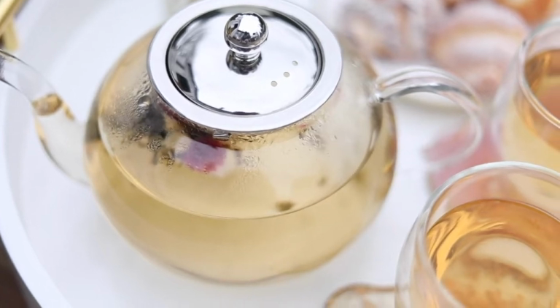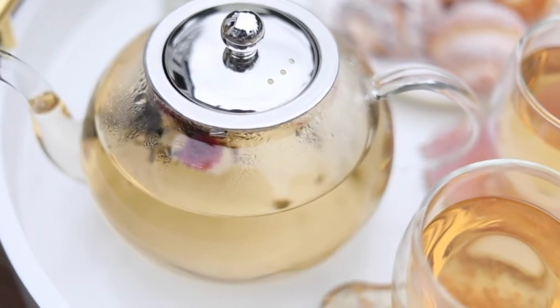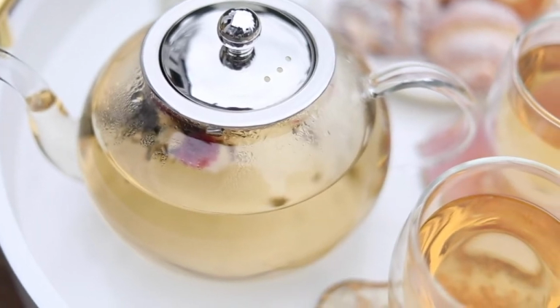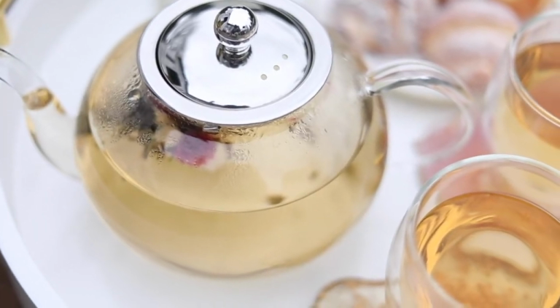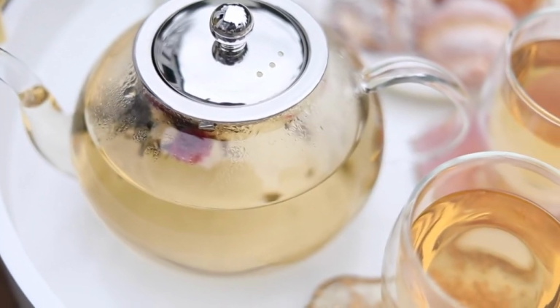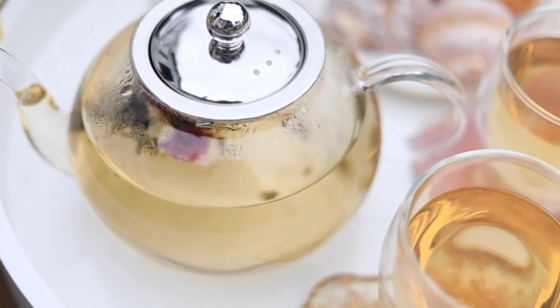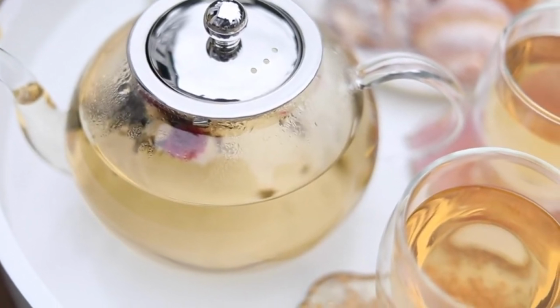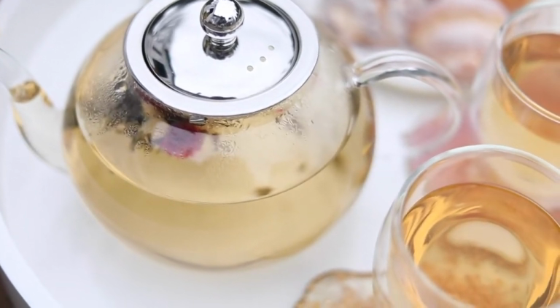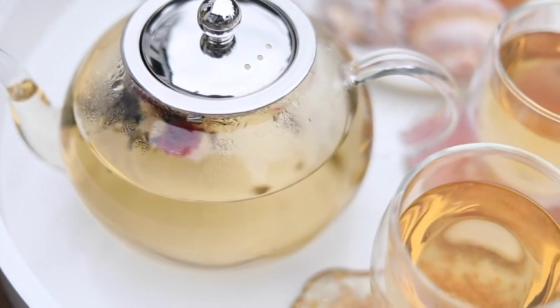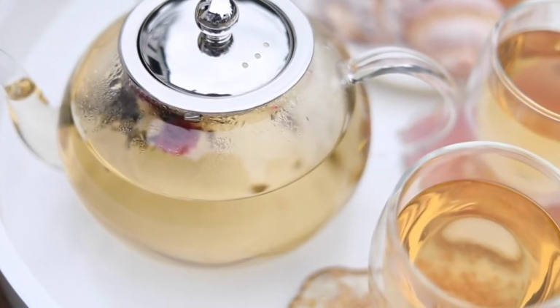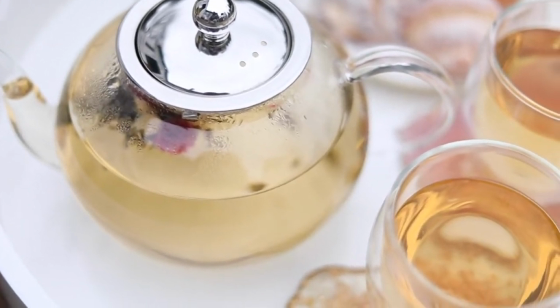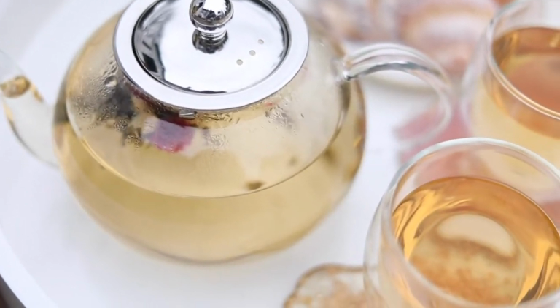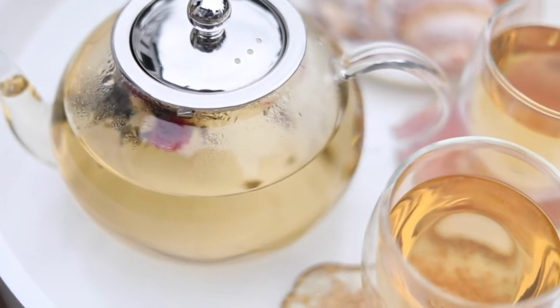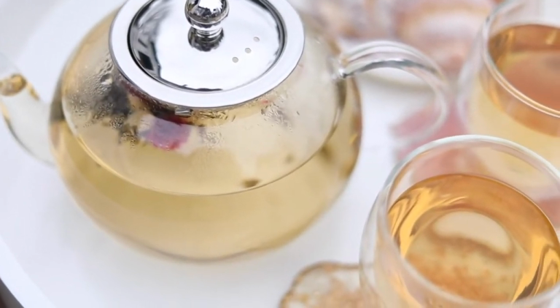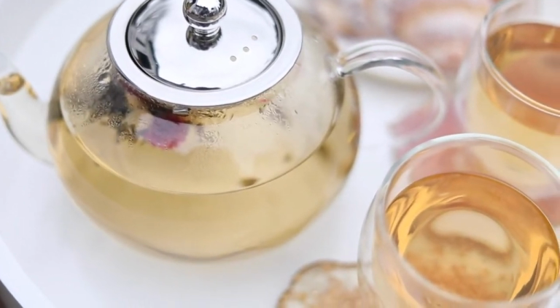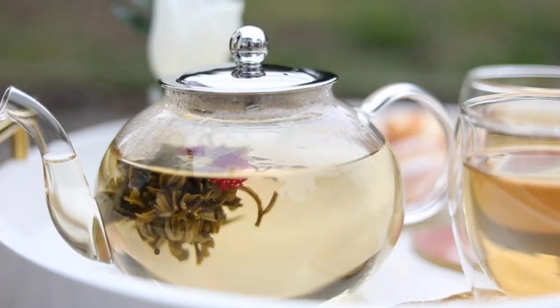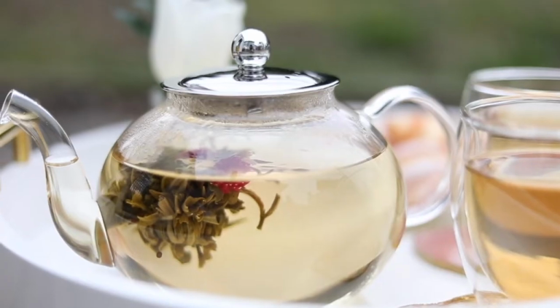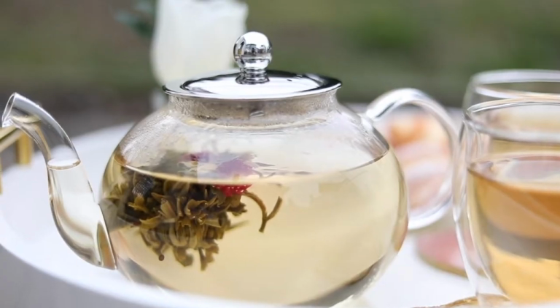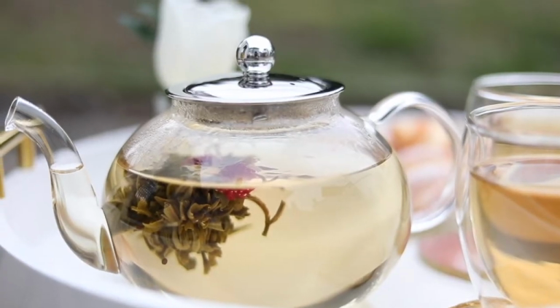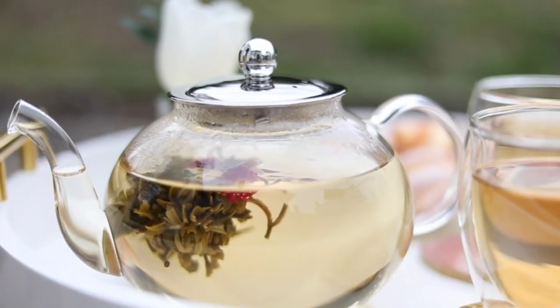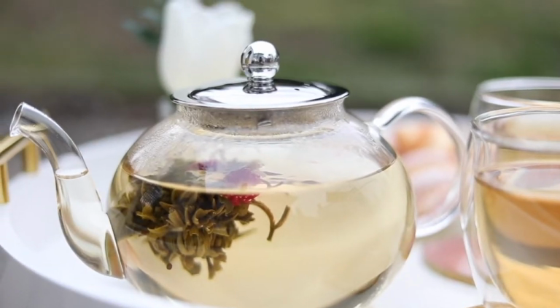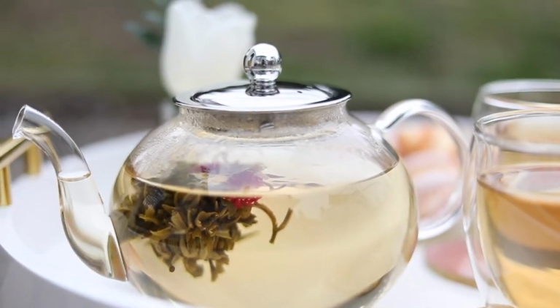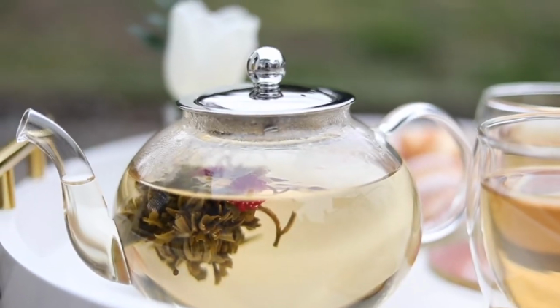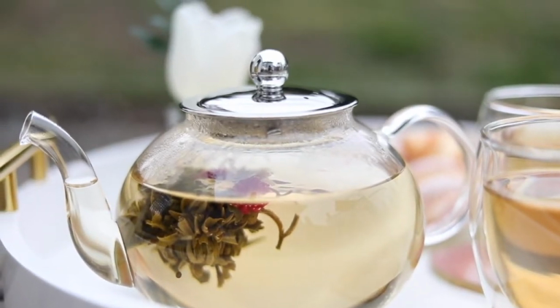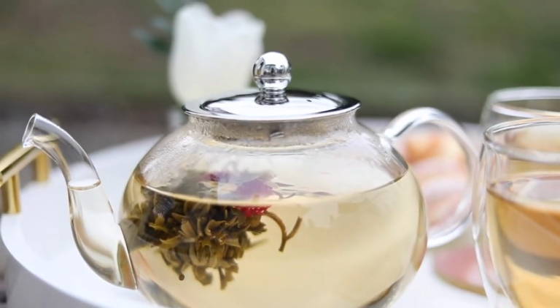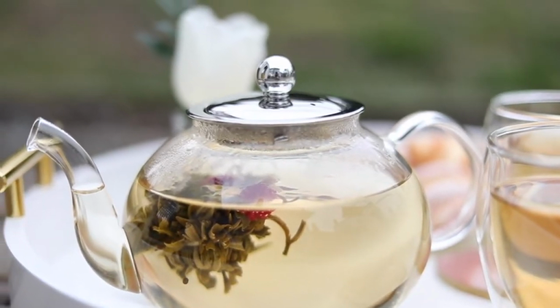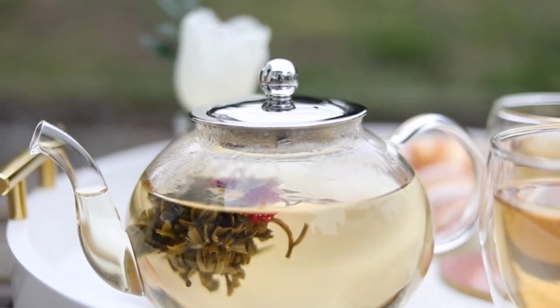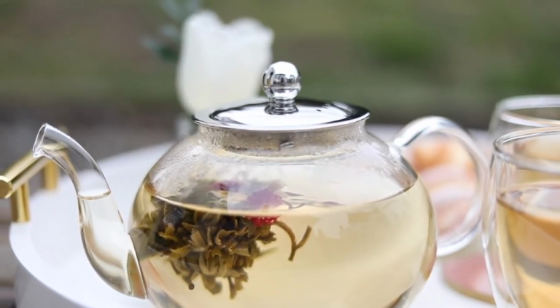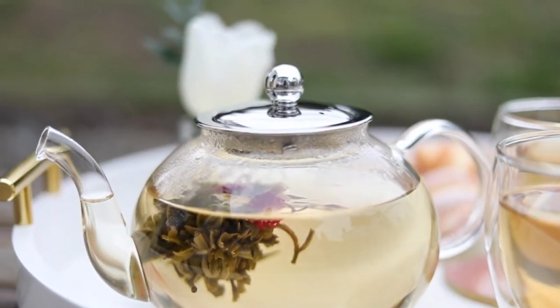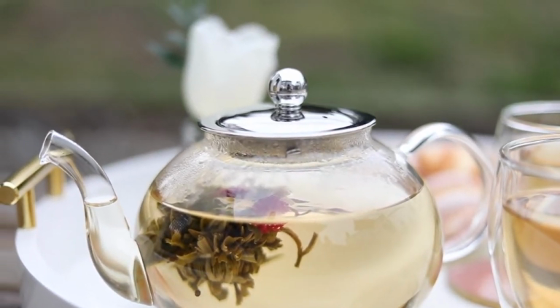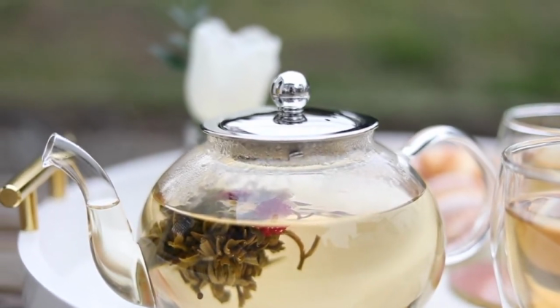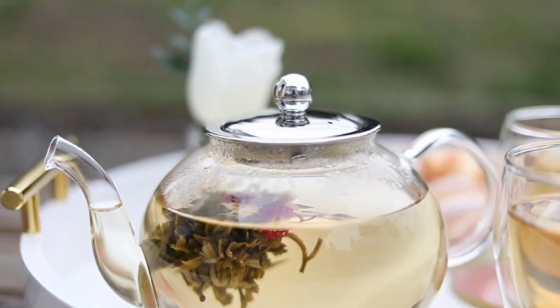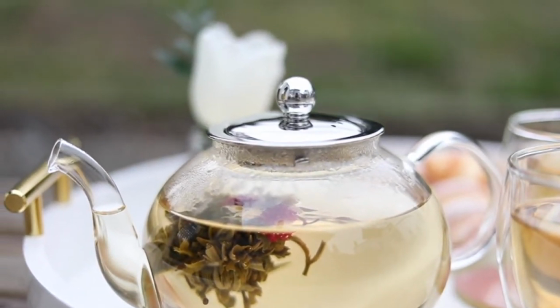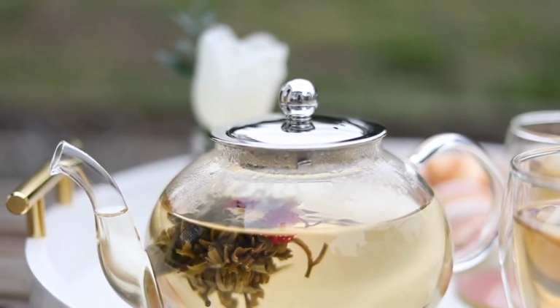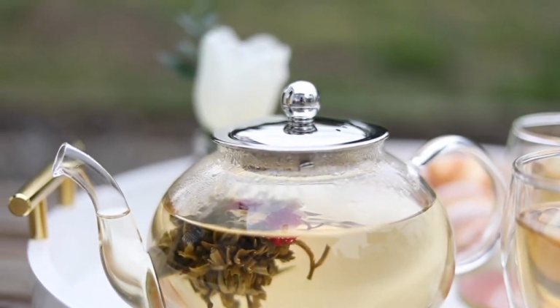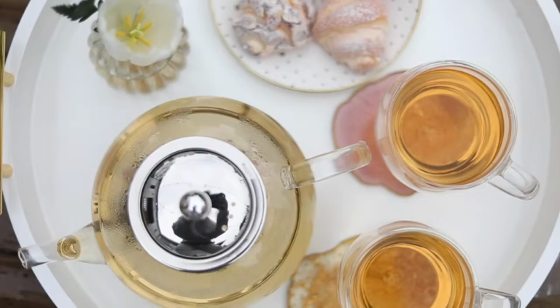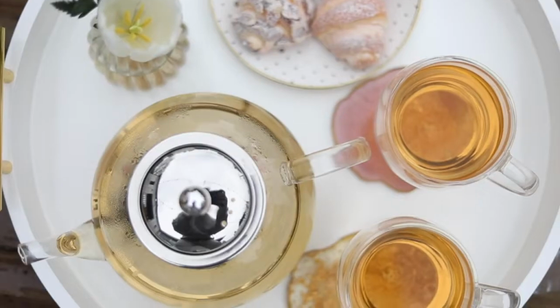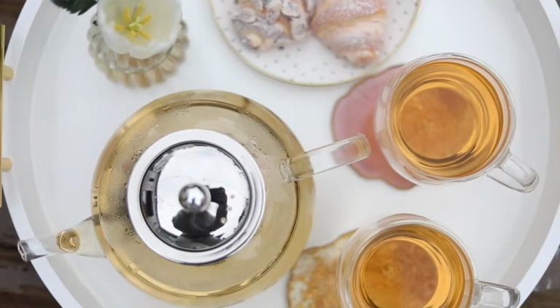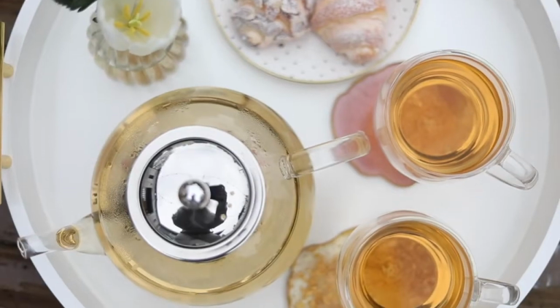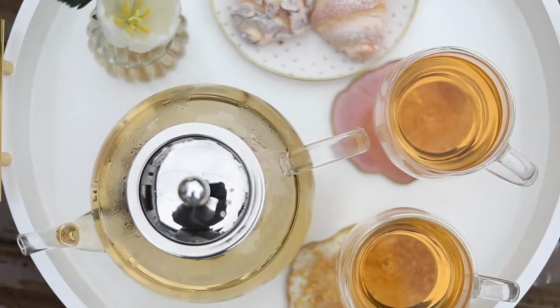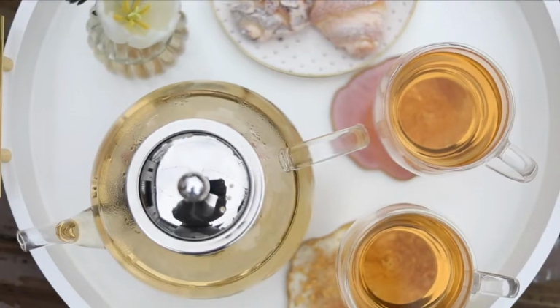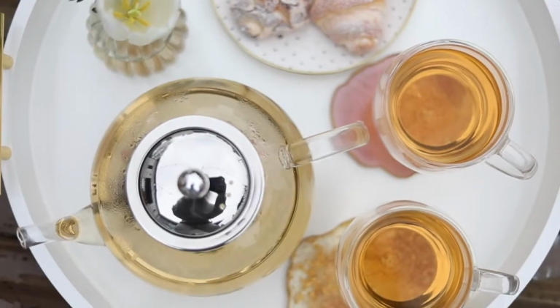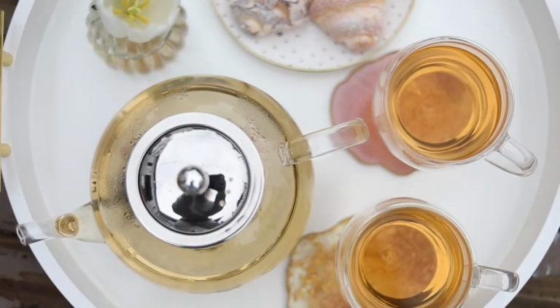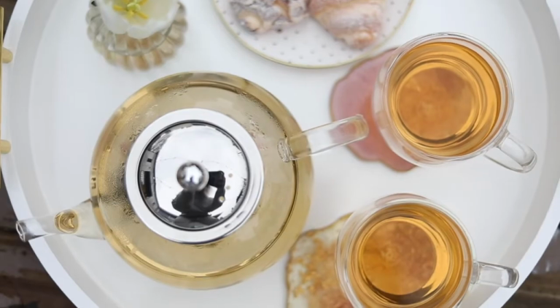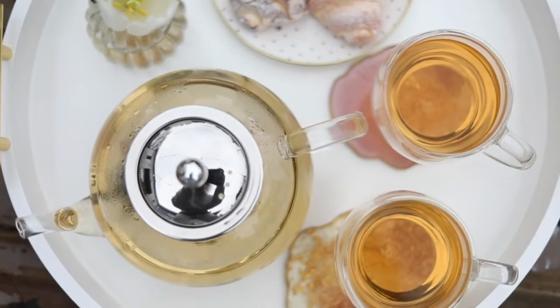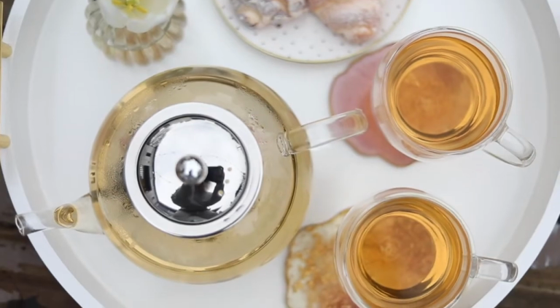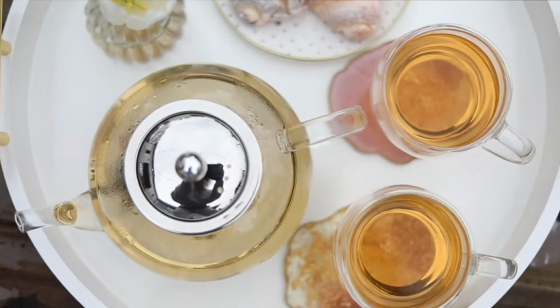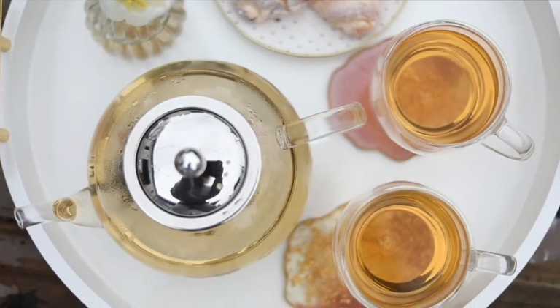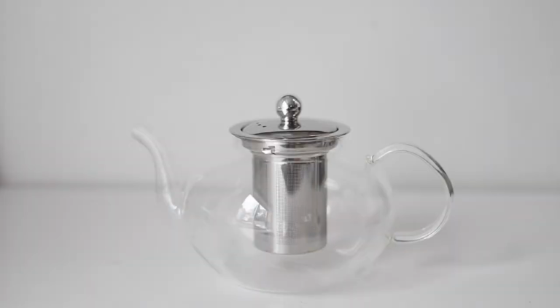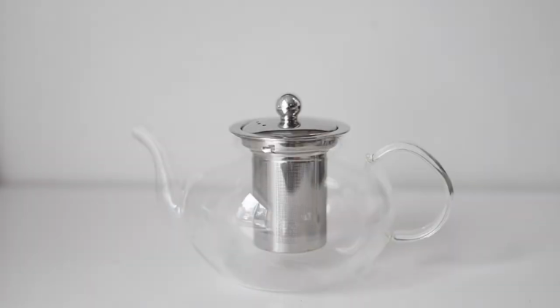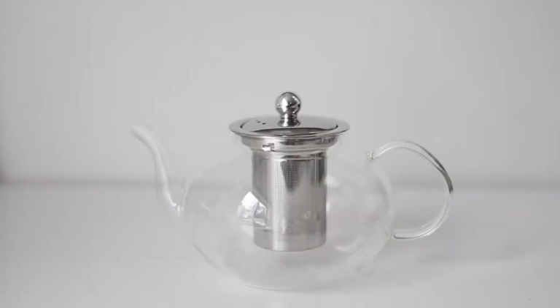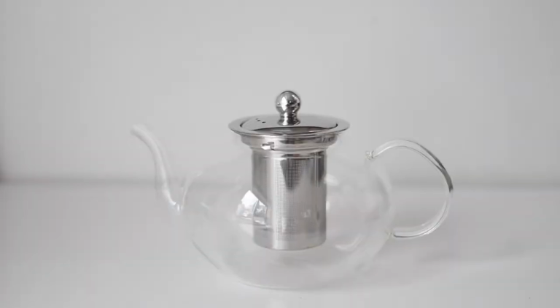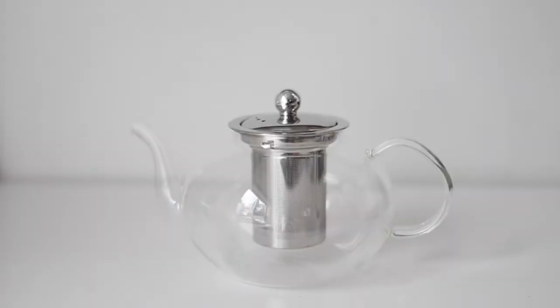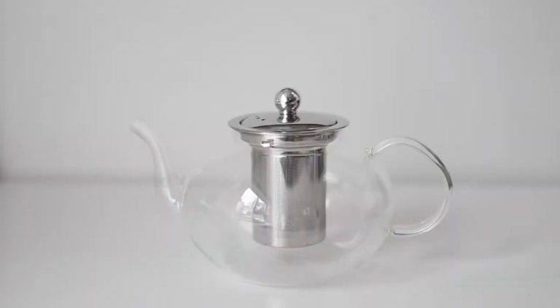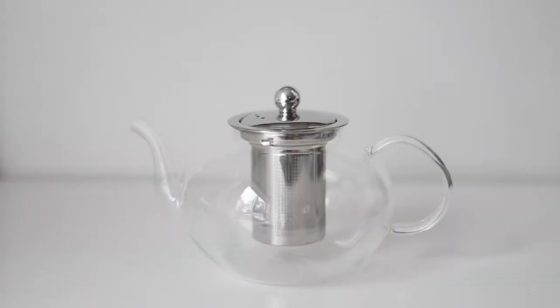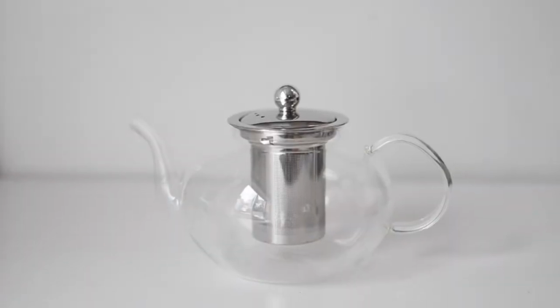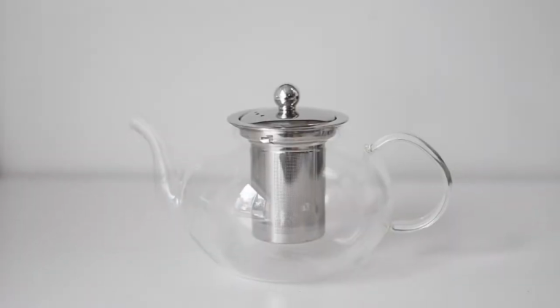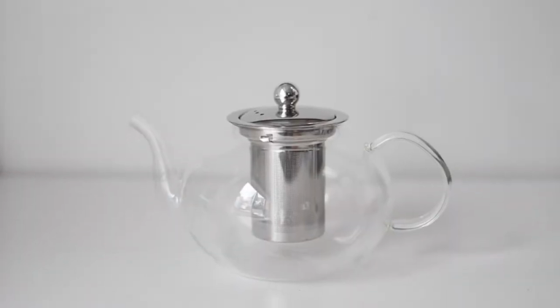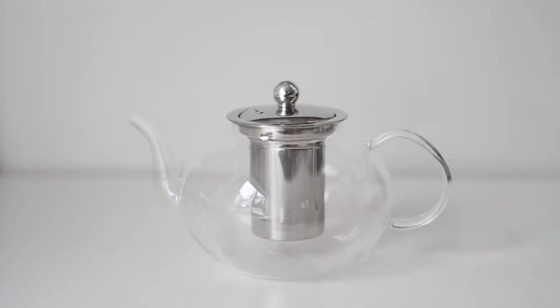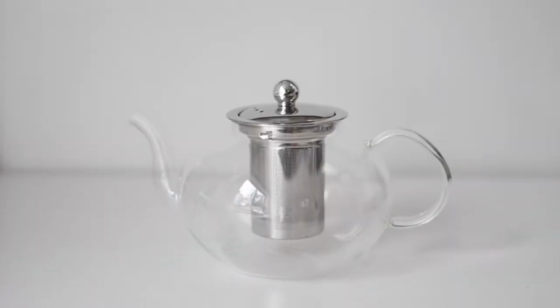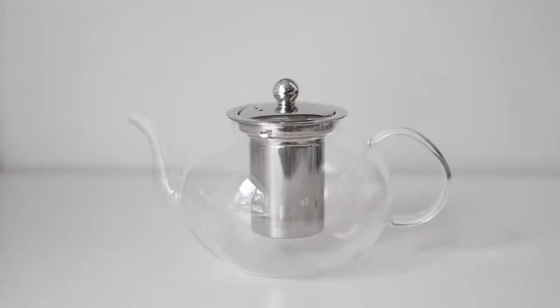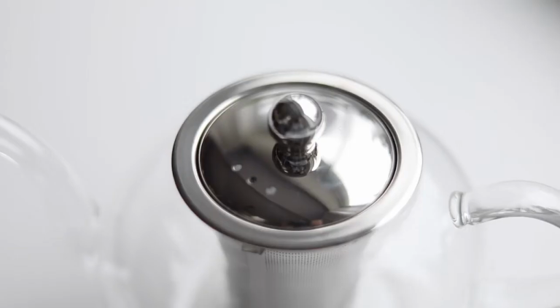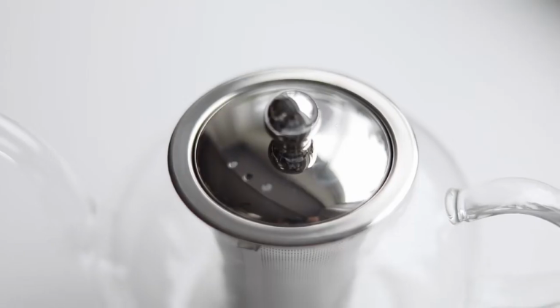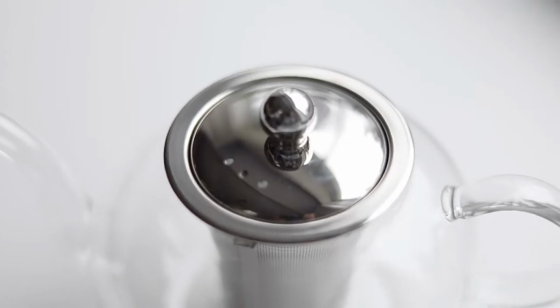Make your perfect cup of tea effortlessly with the Florence teapot. This gorgeous teapot has an elegant and timeless round silhouette.